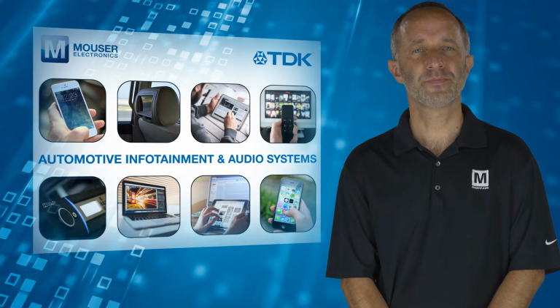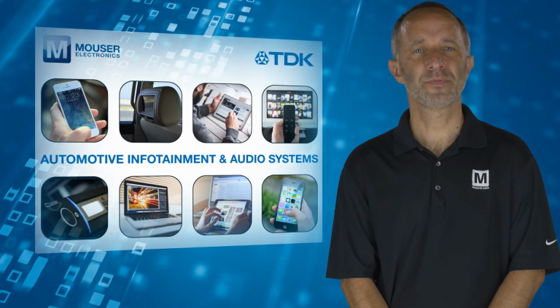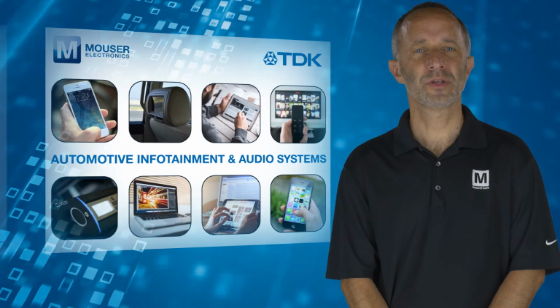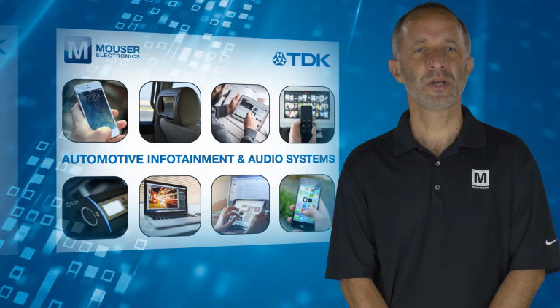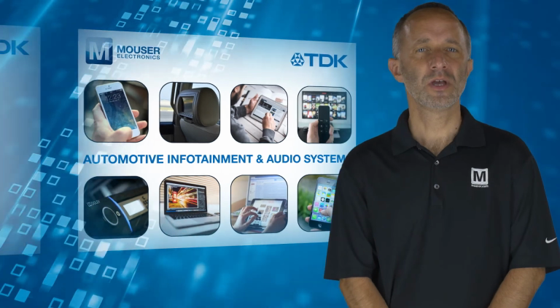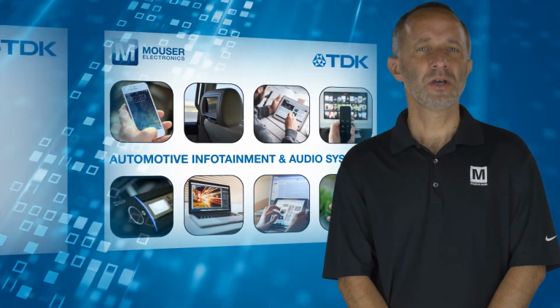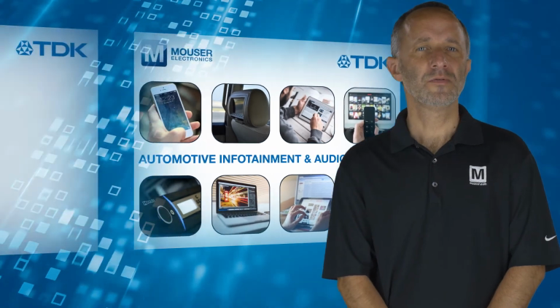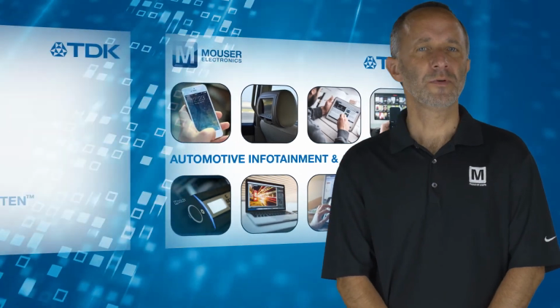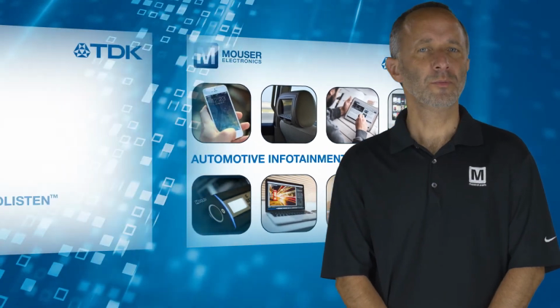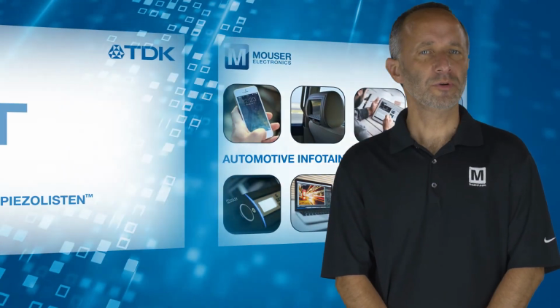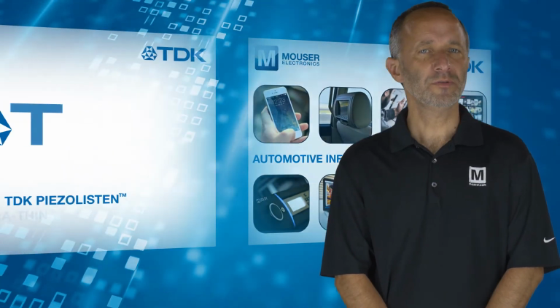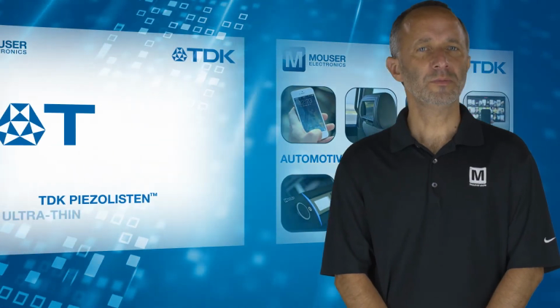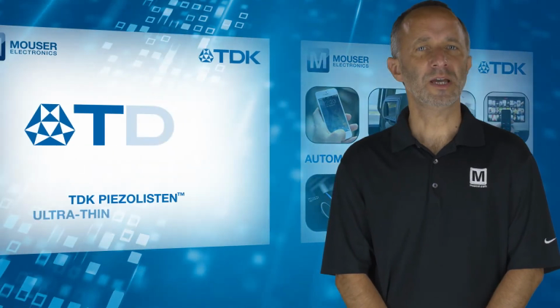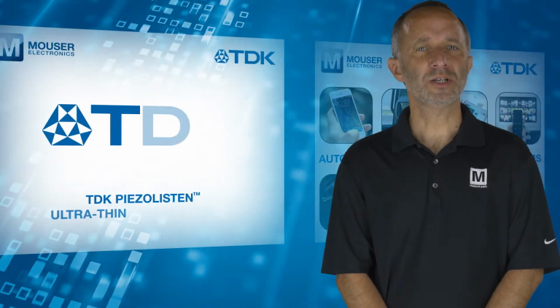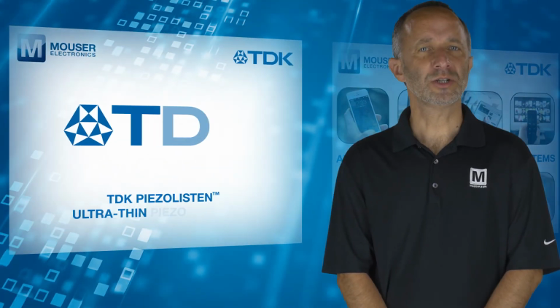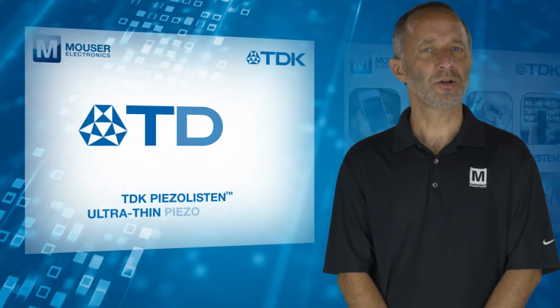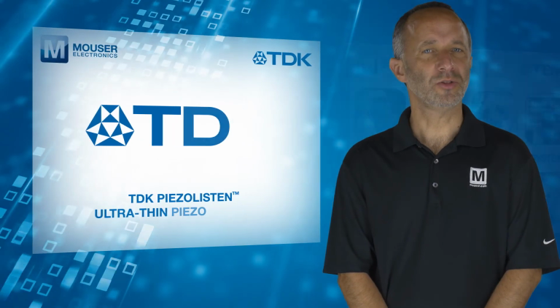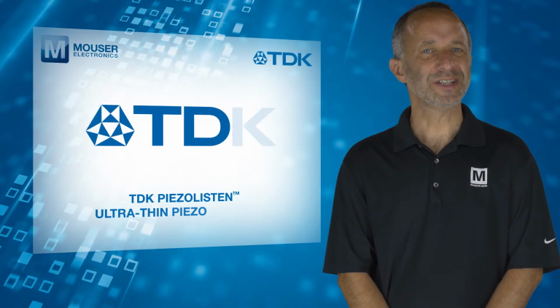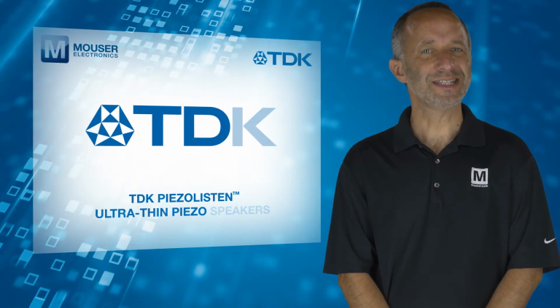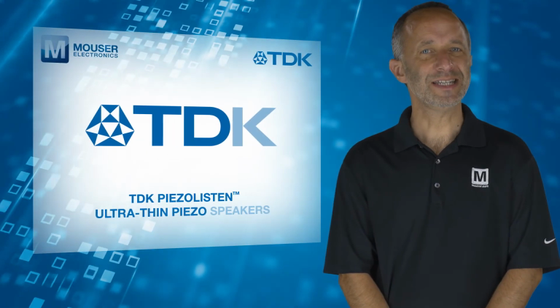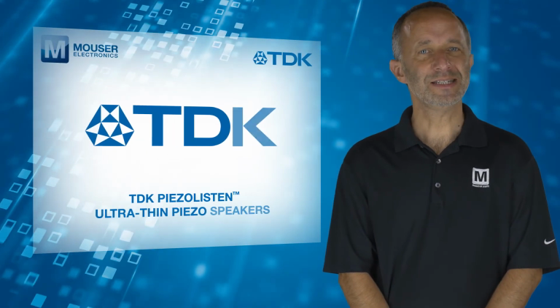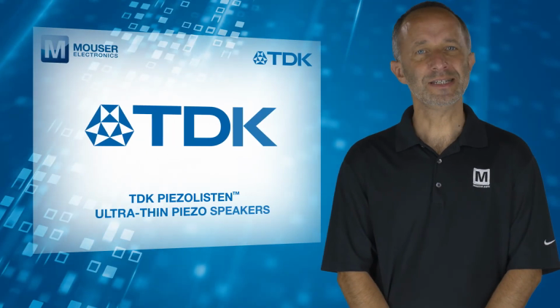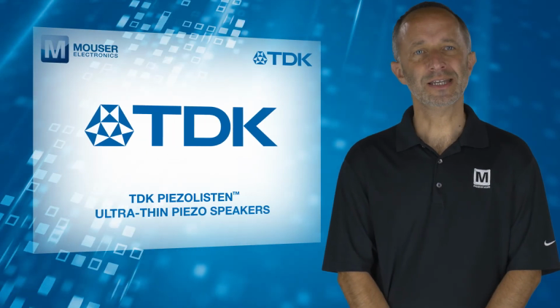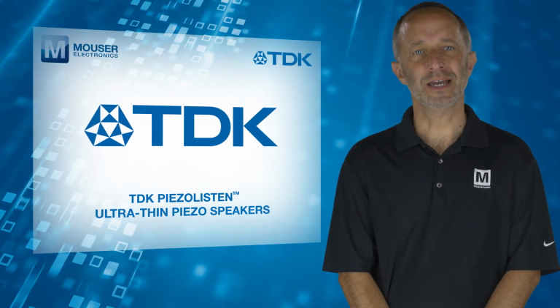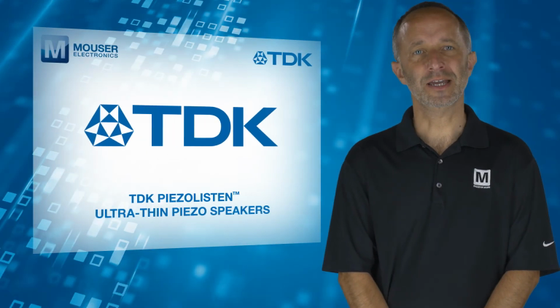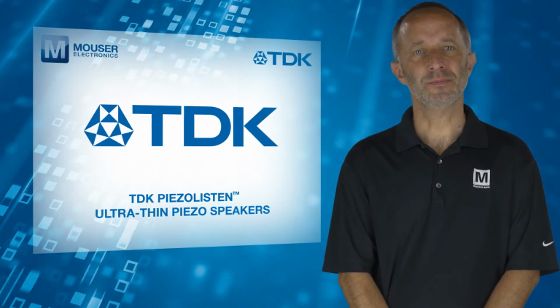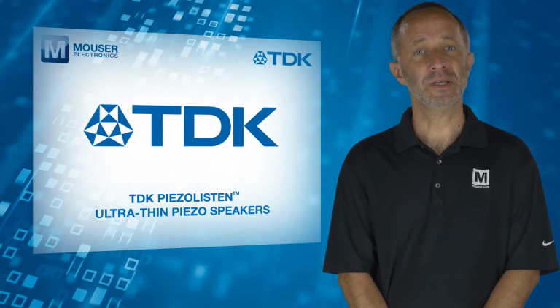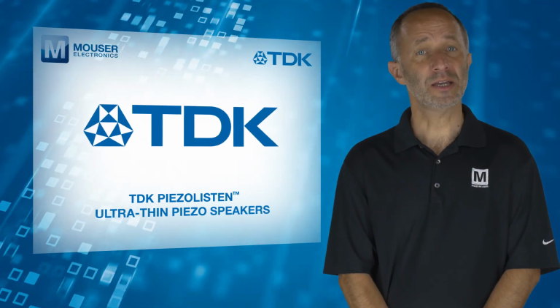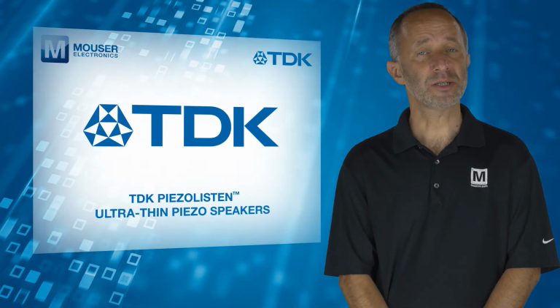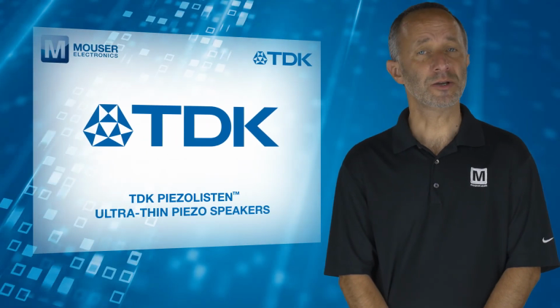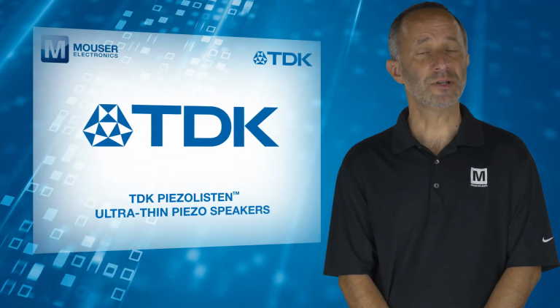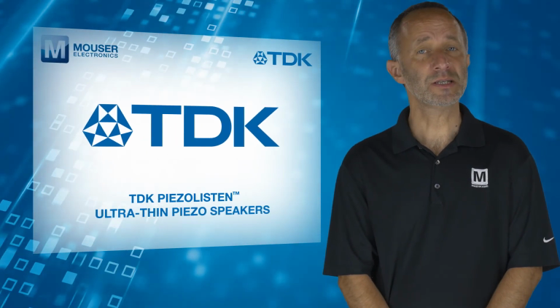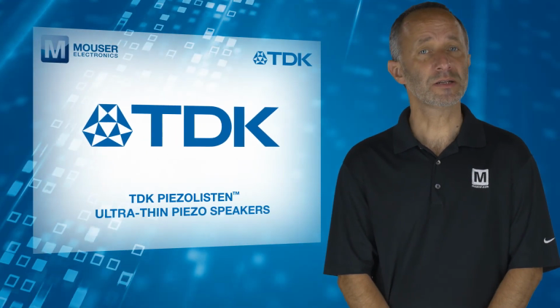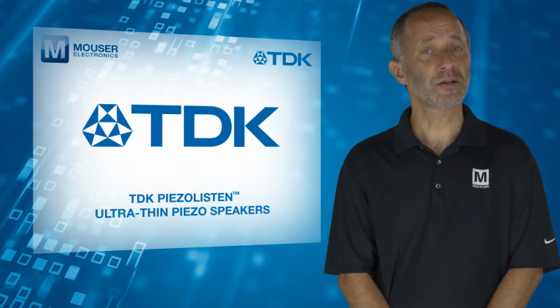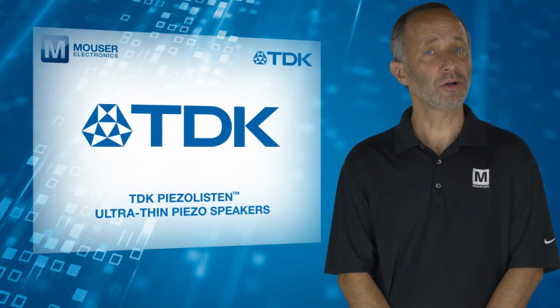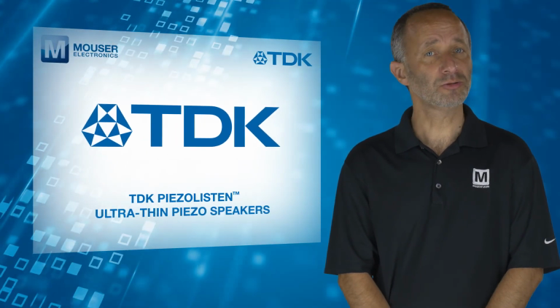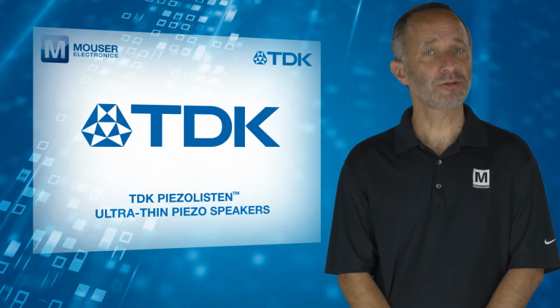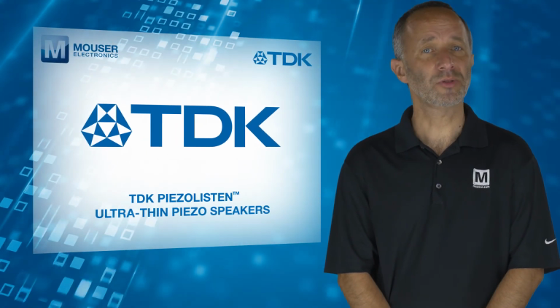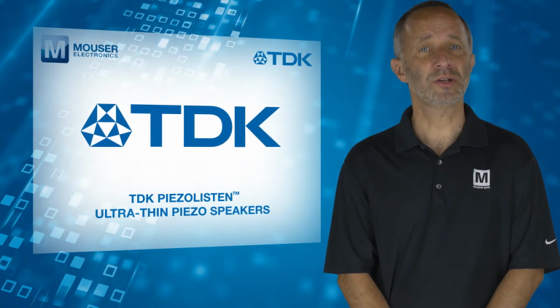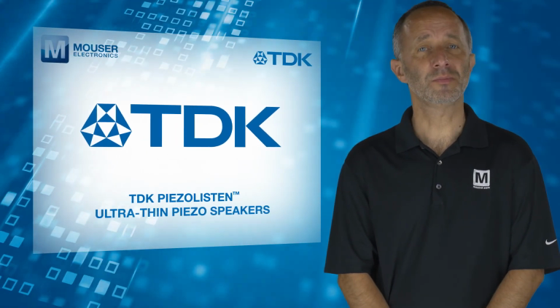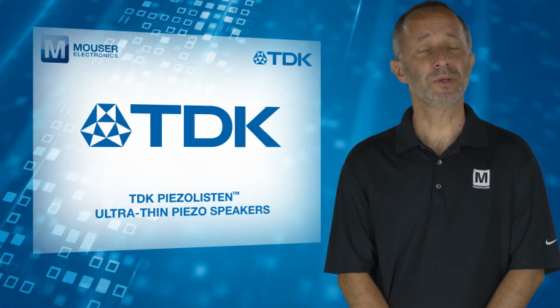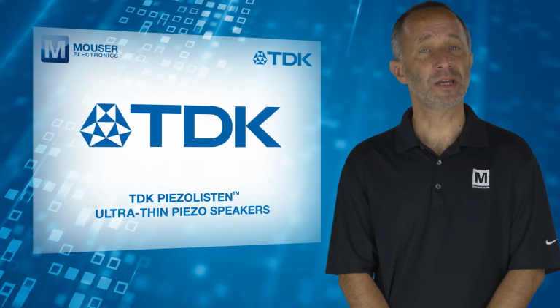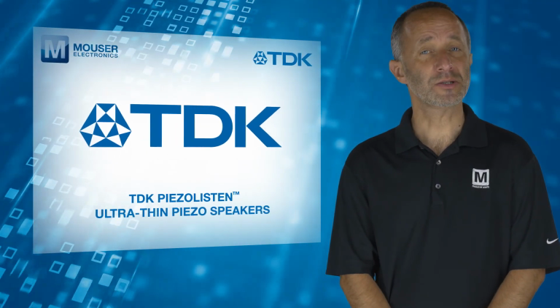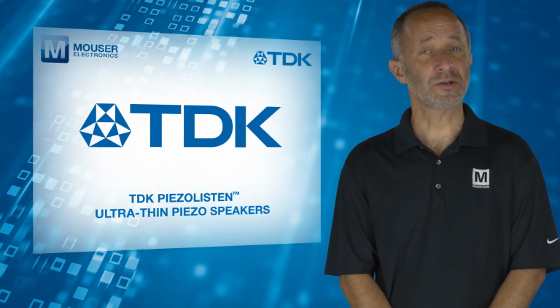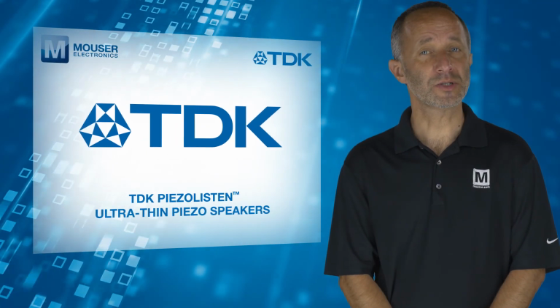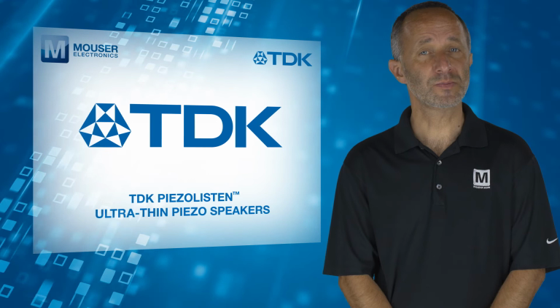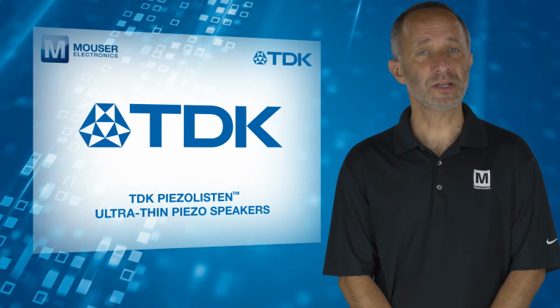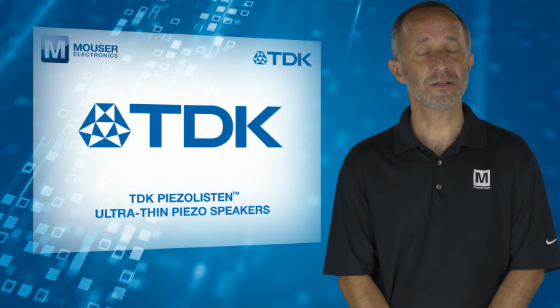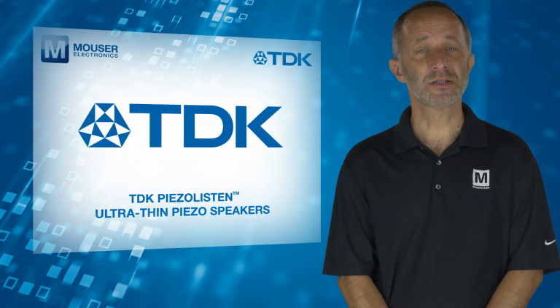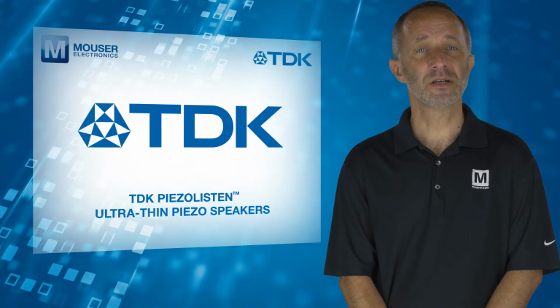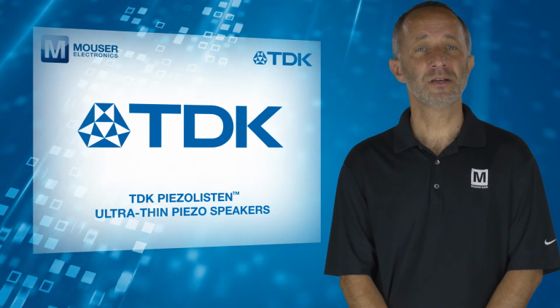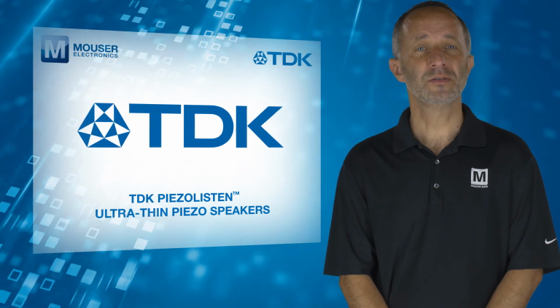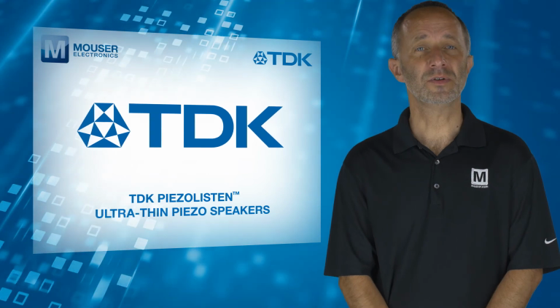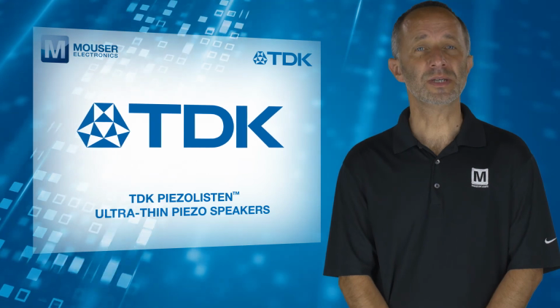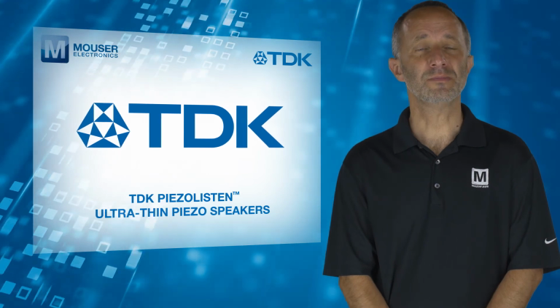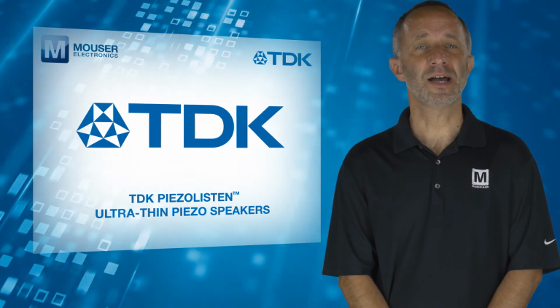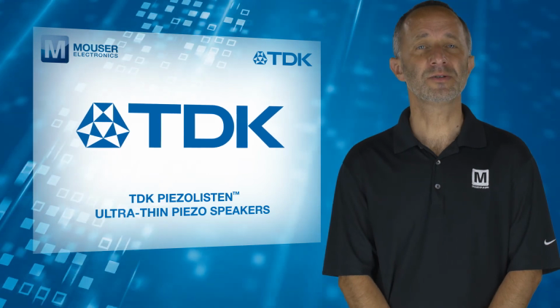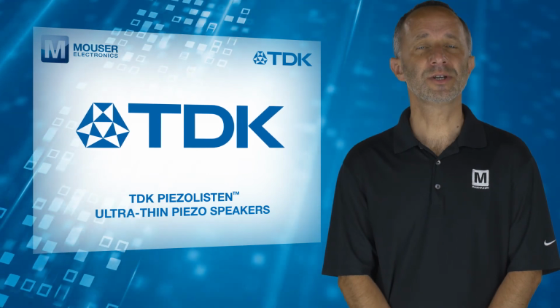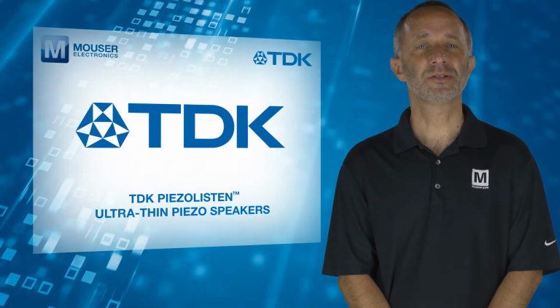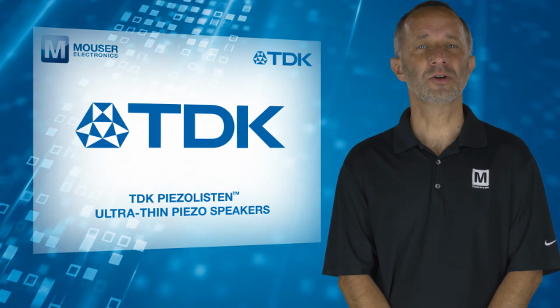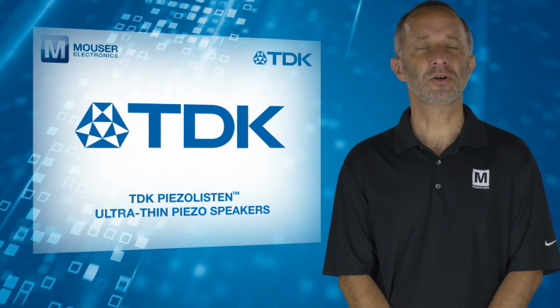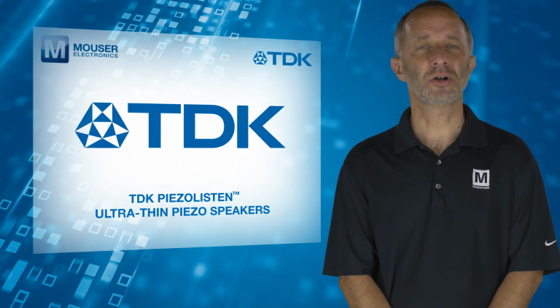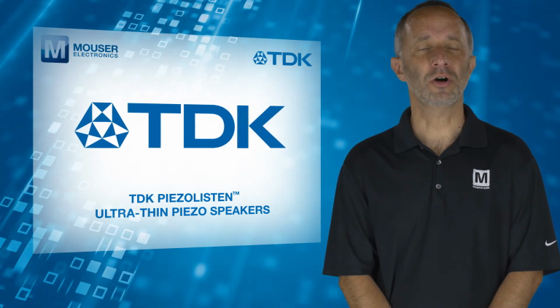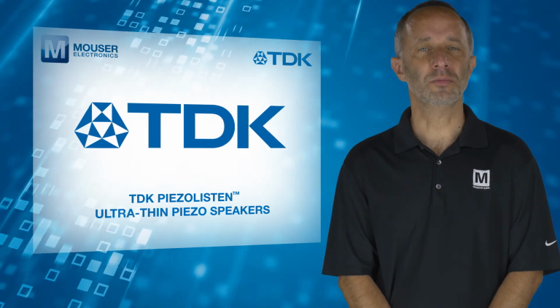For more information on the TDK Piezo Listen ultra-thin piezo speakers, visit mouser.com.